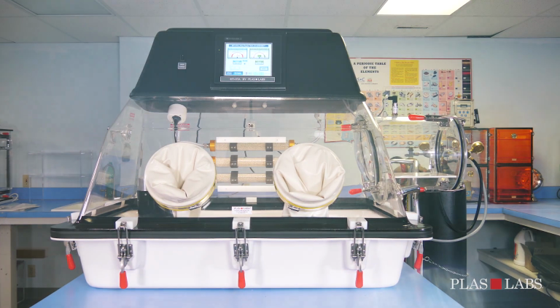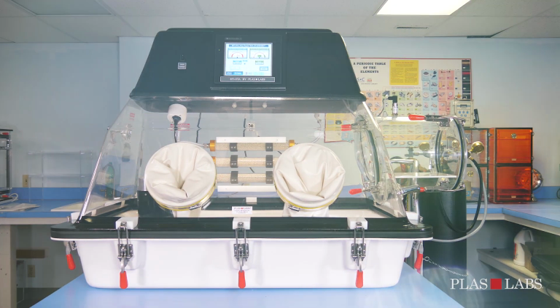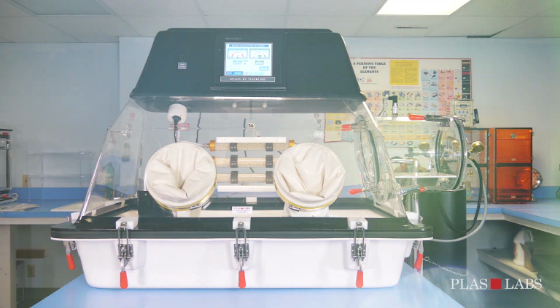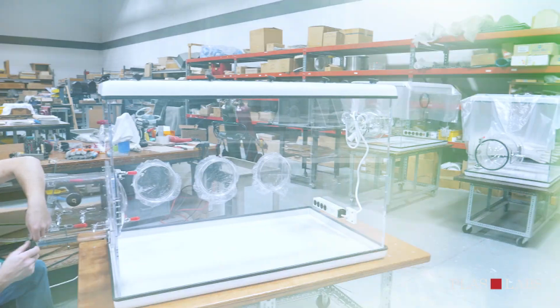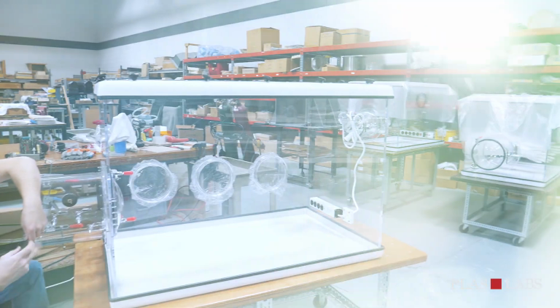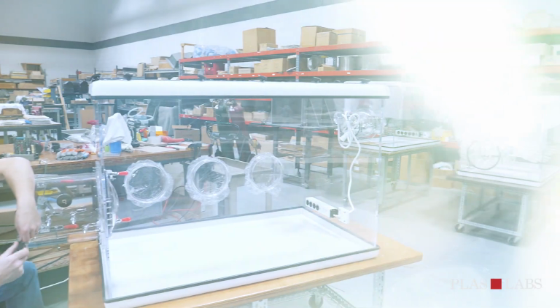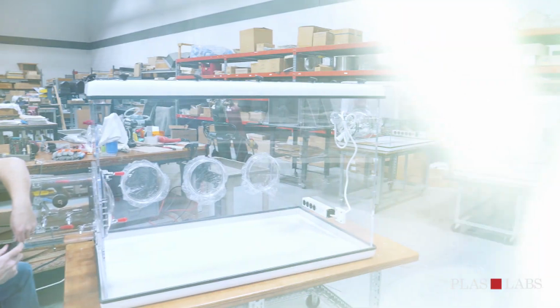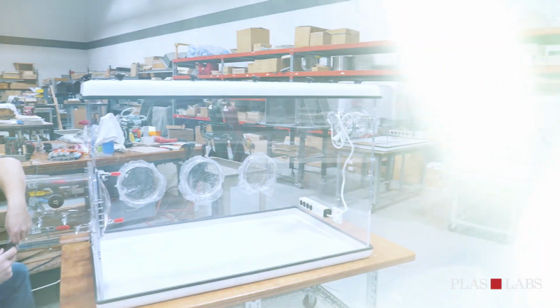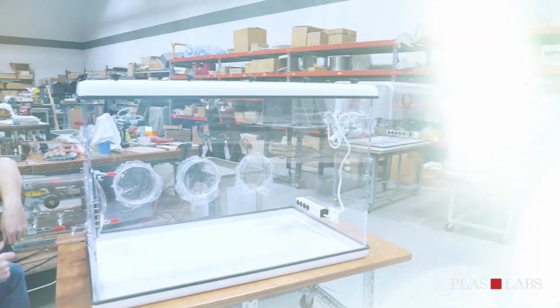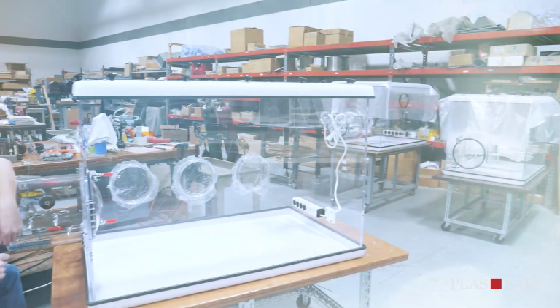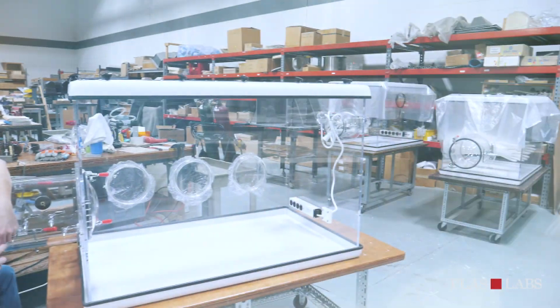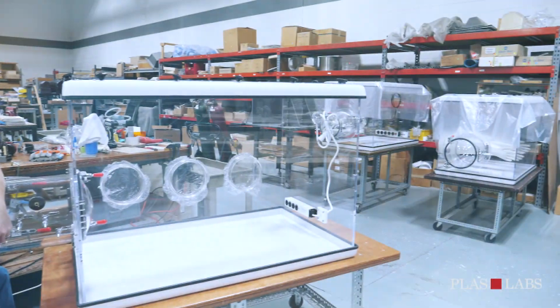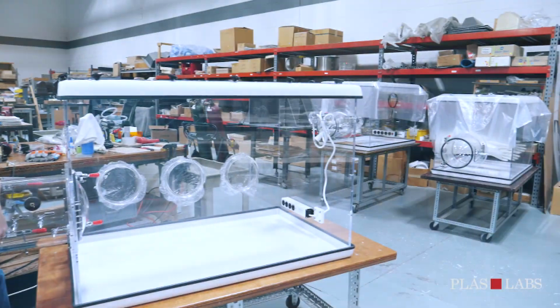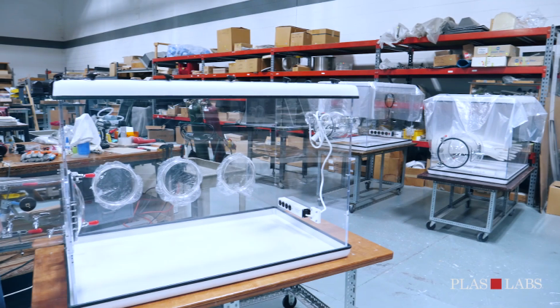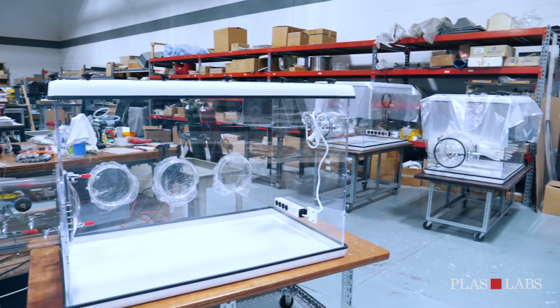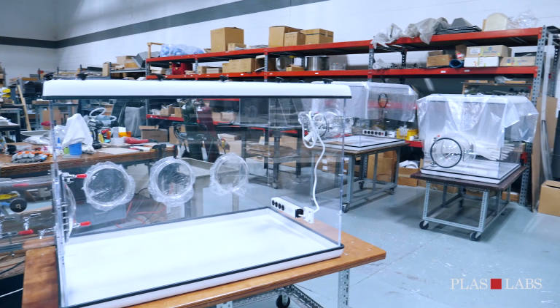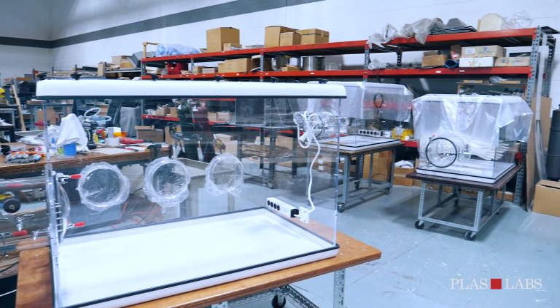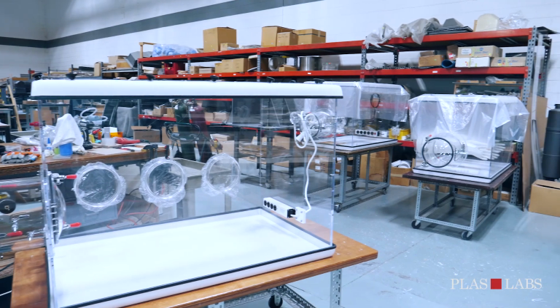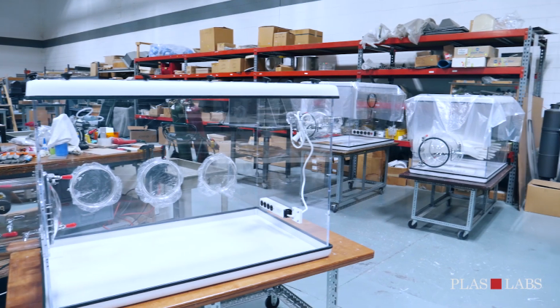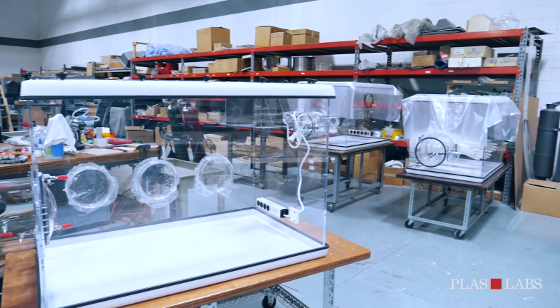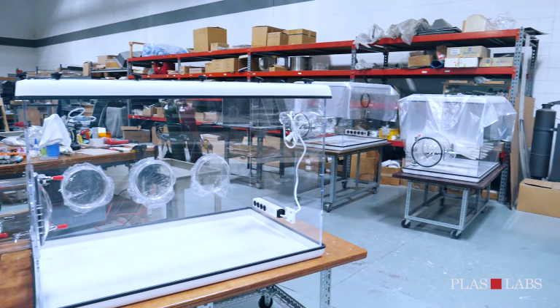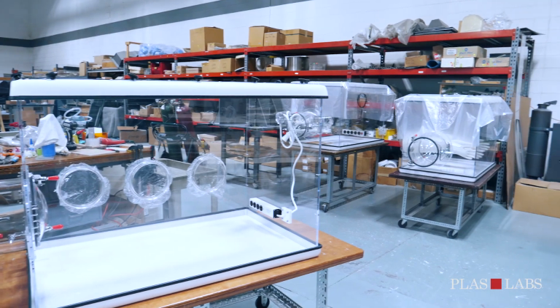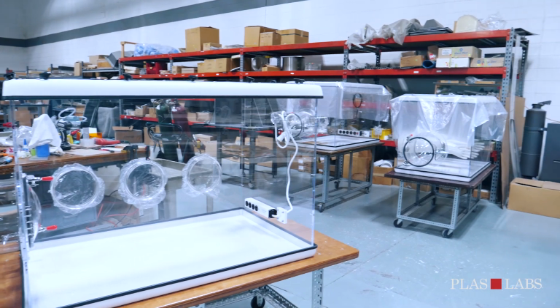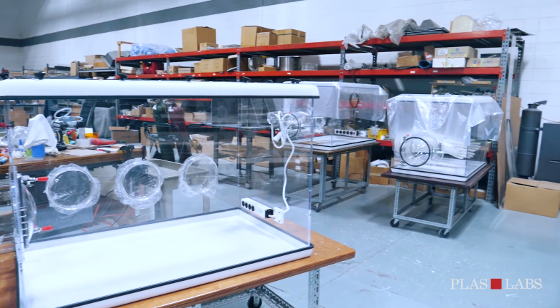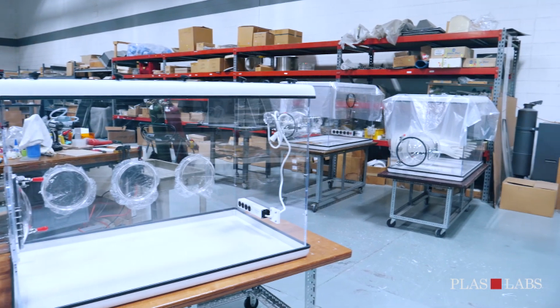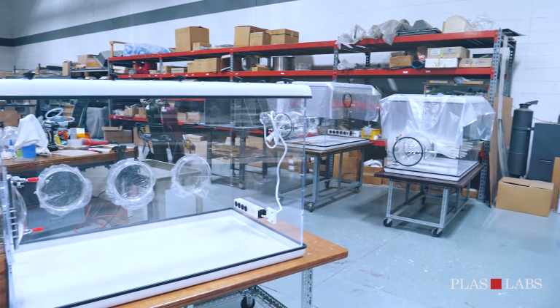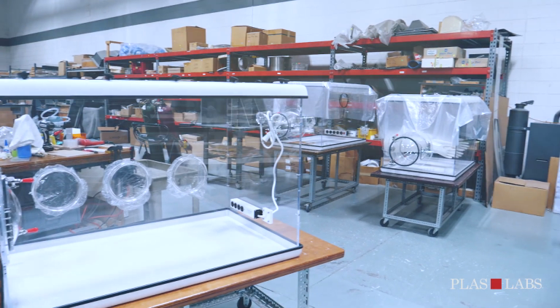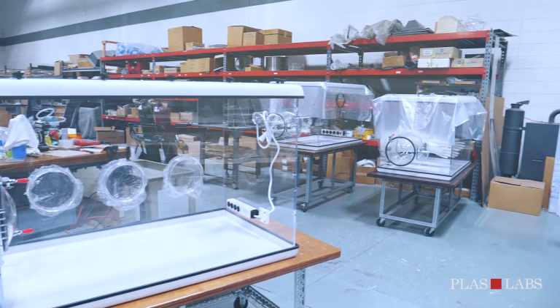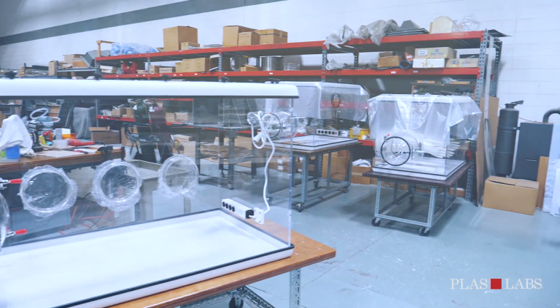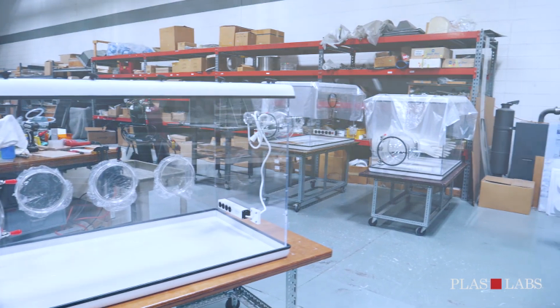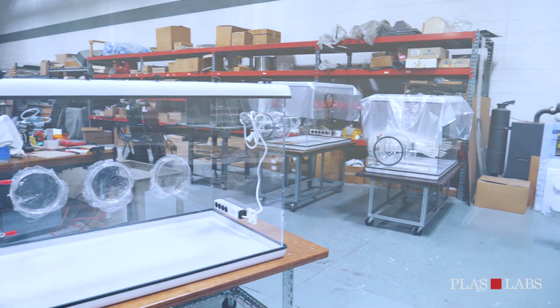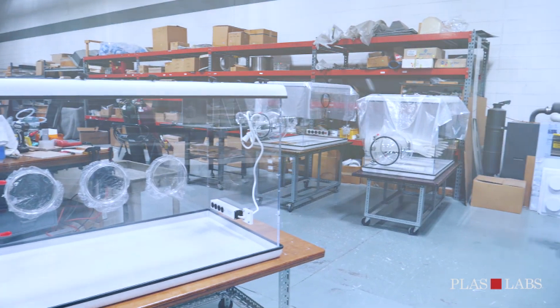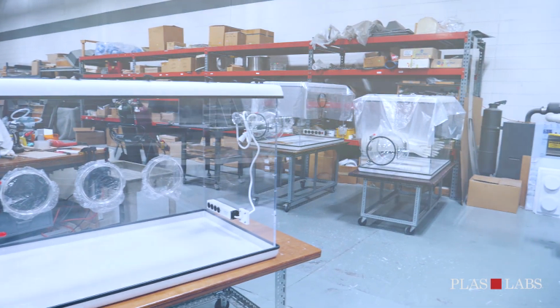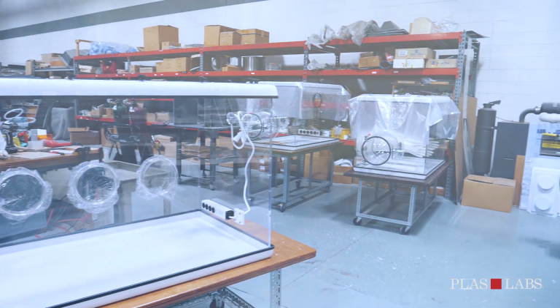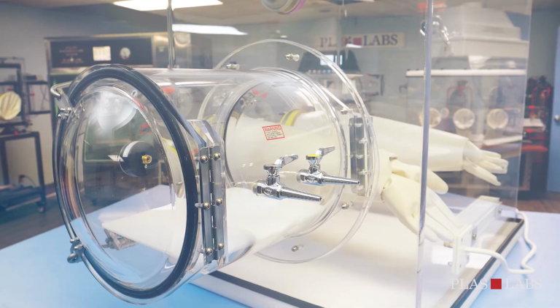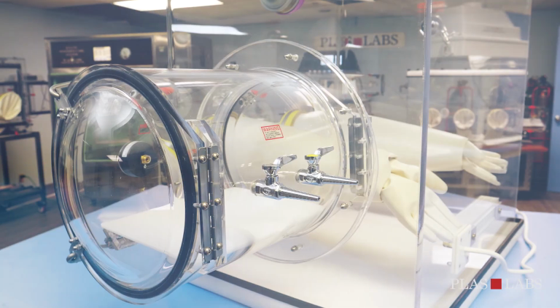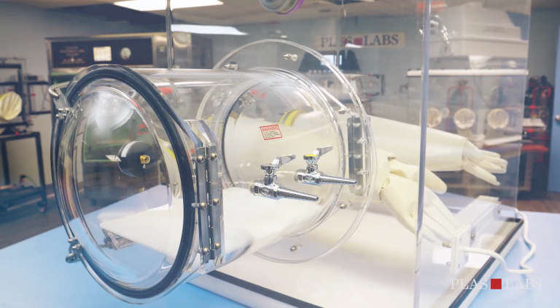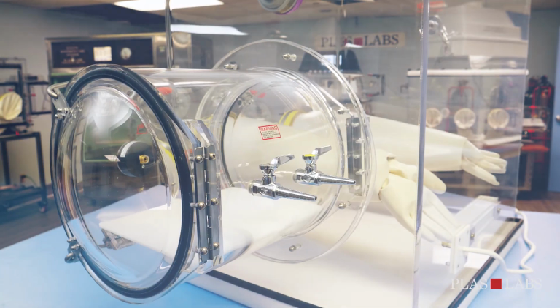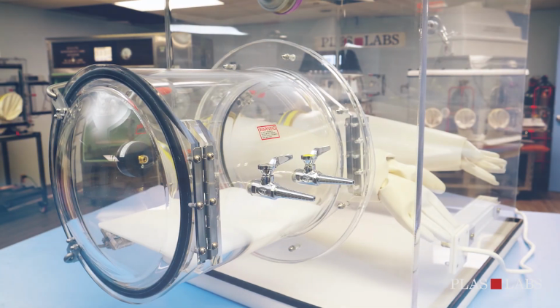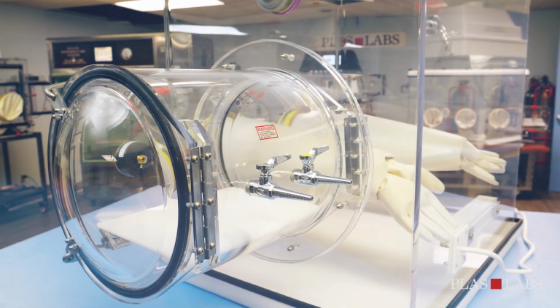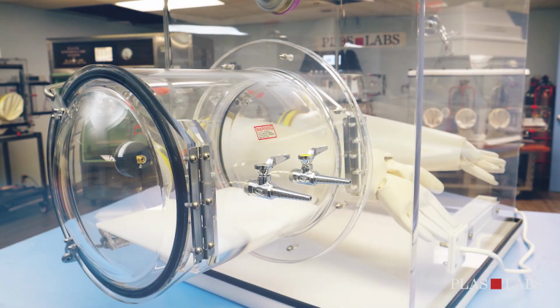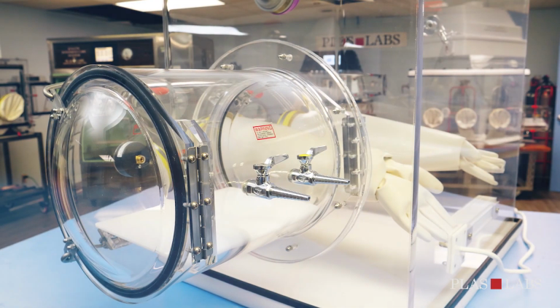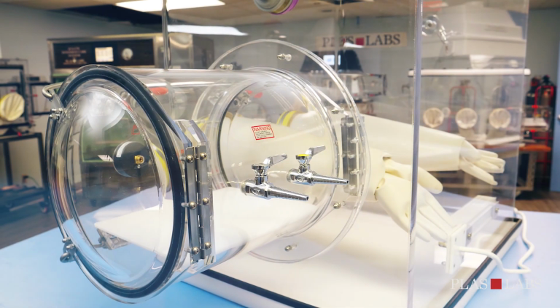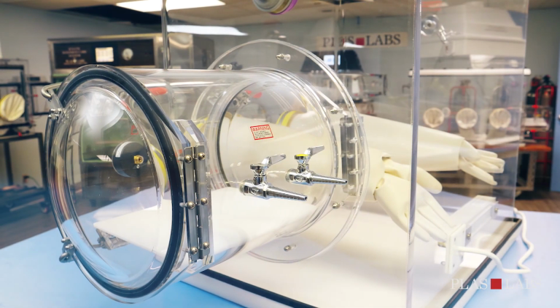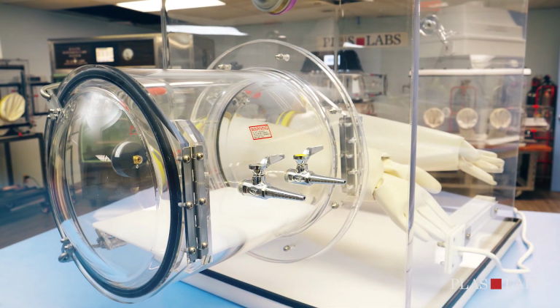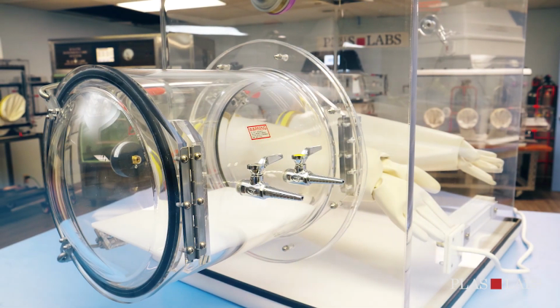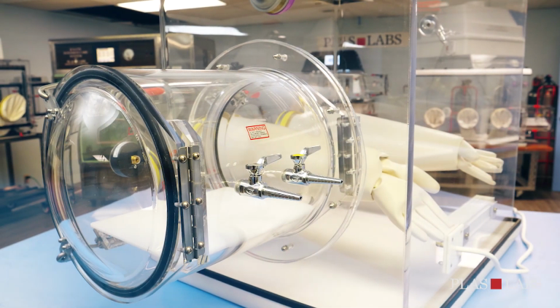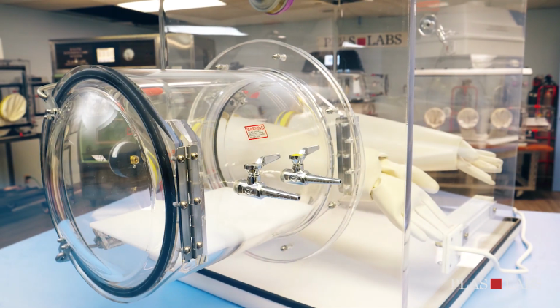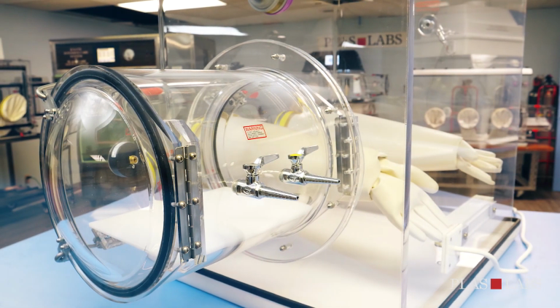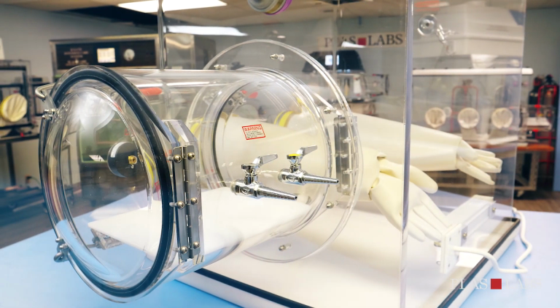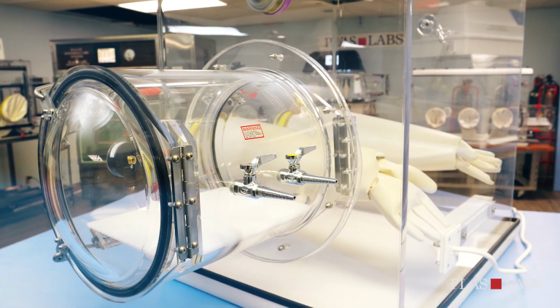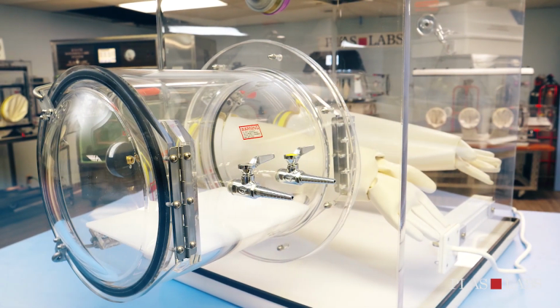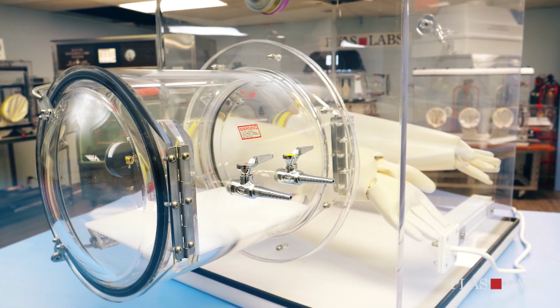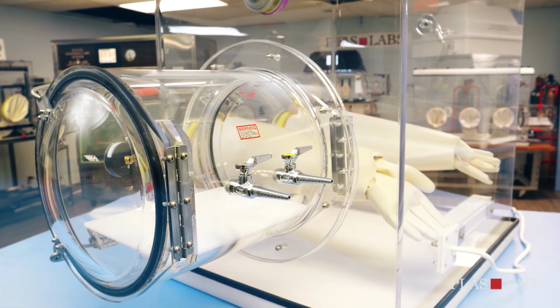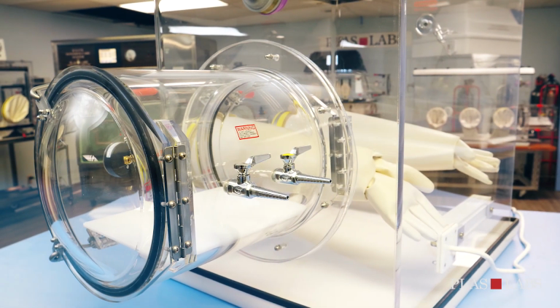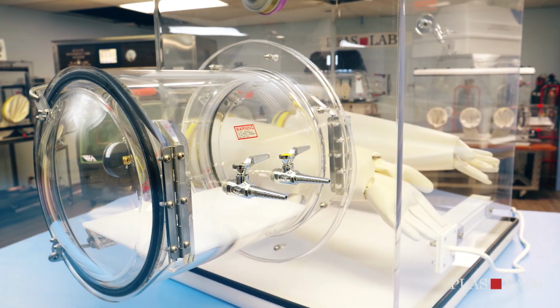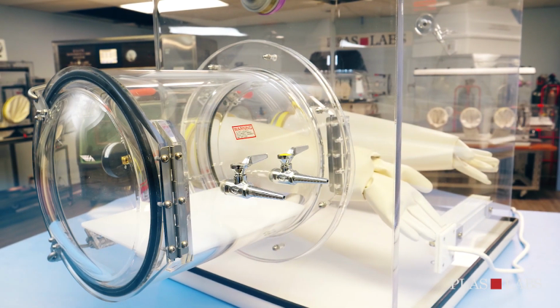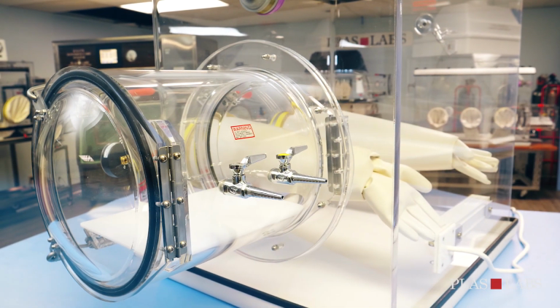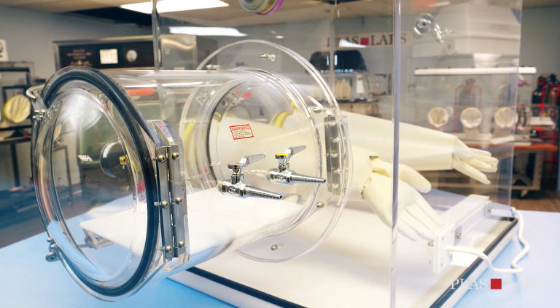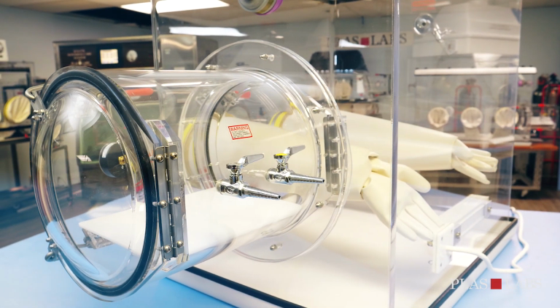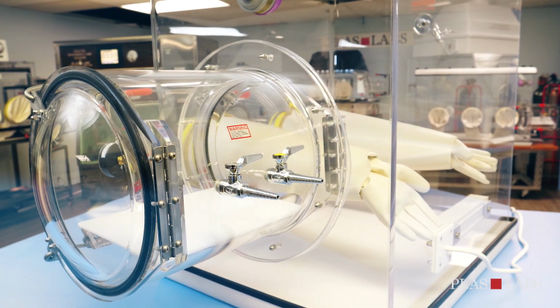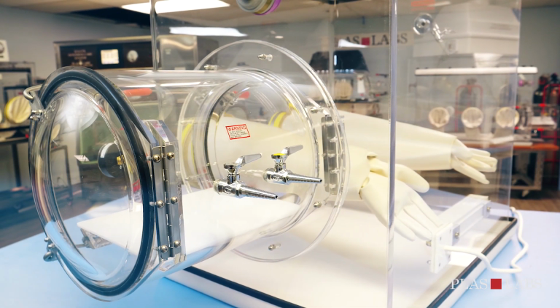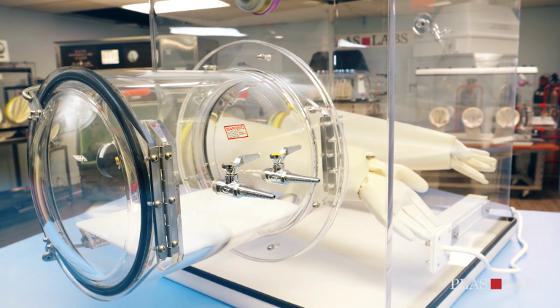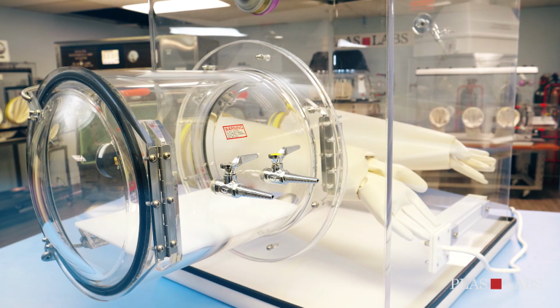Be sure to visit plaslabs.com to view our state-of-the-art isolation and containment glove boxes.